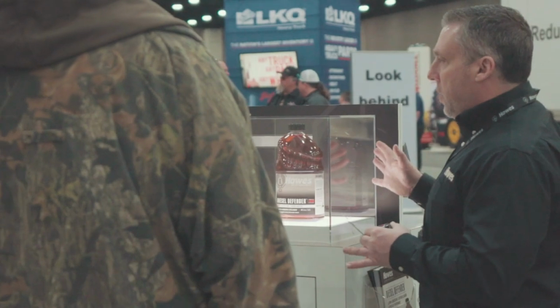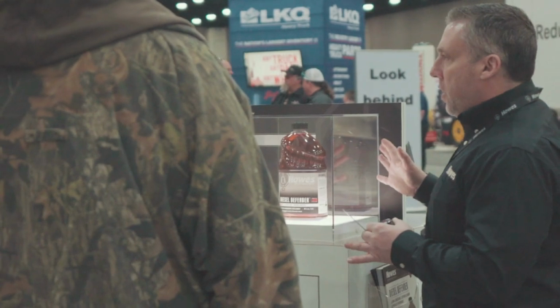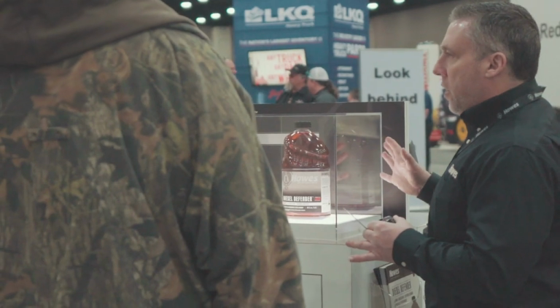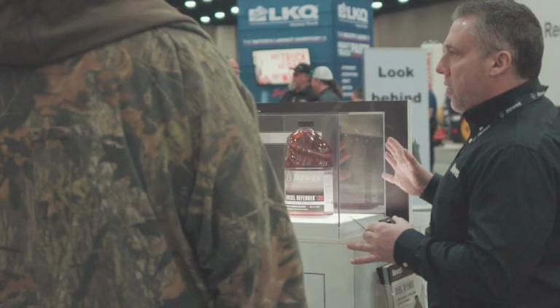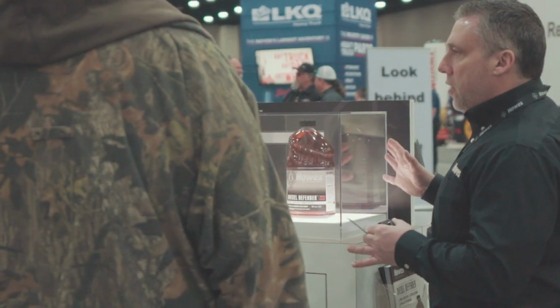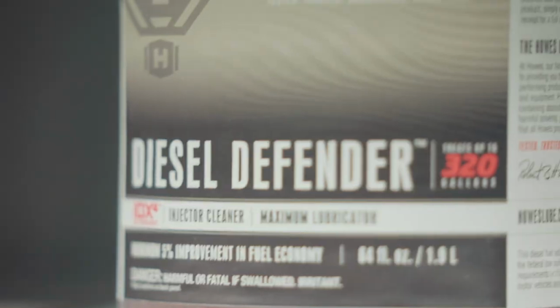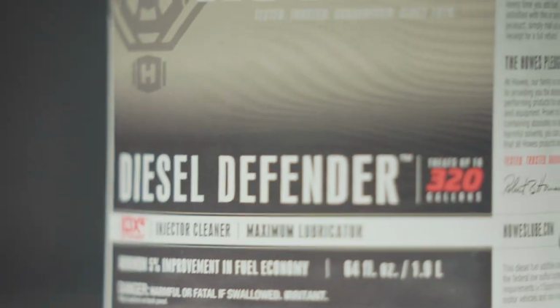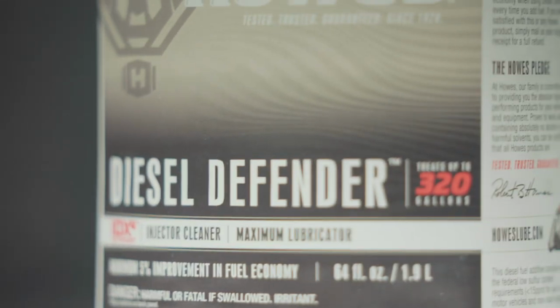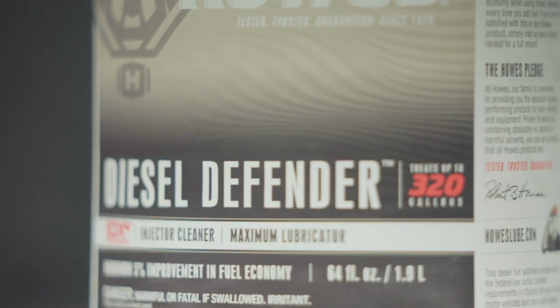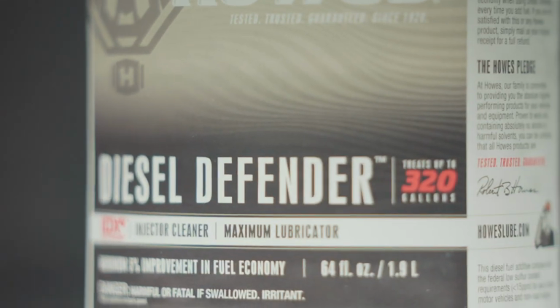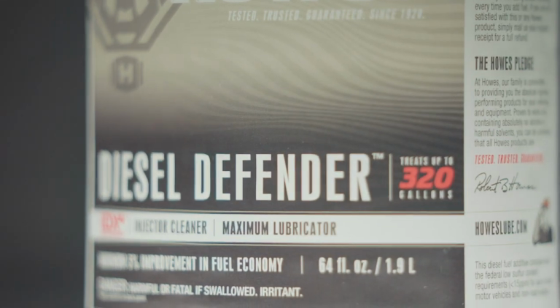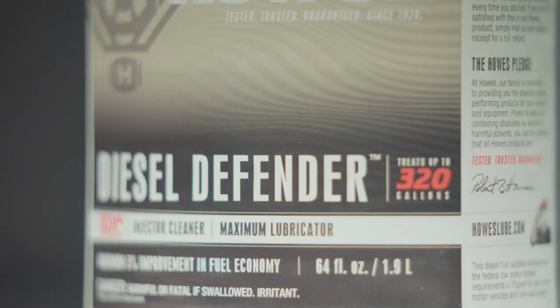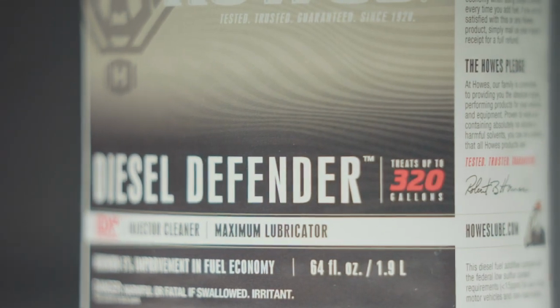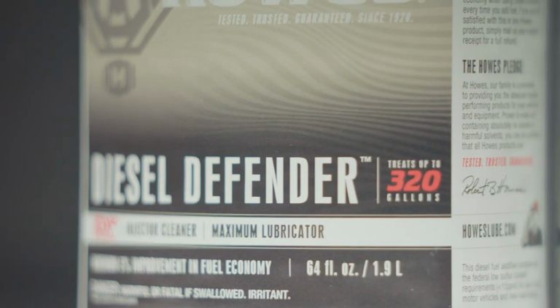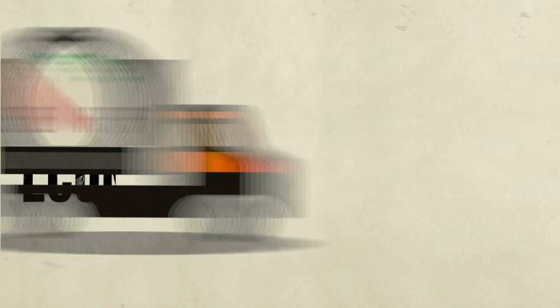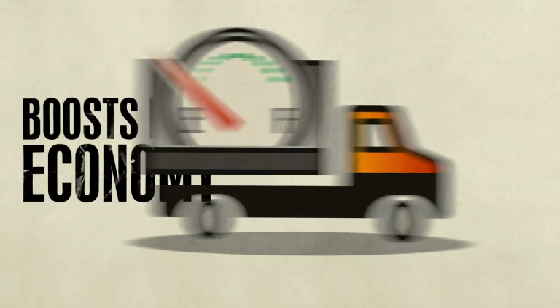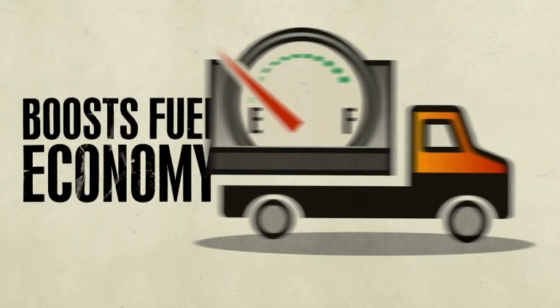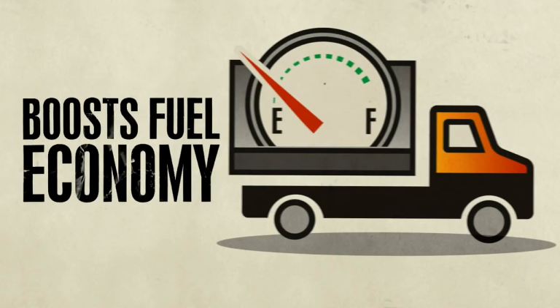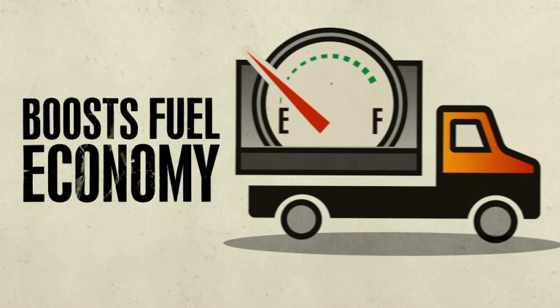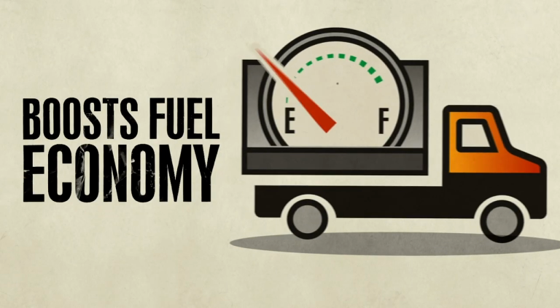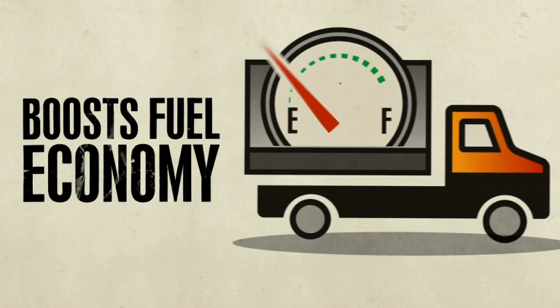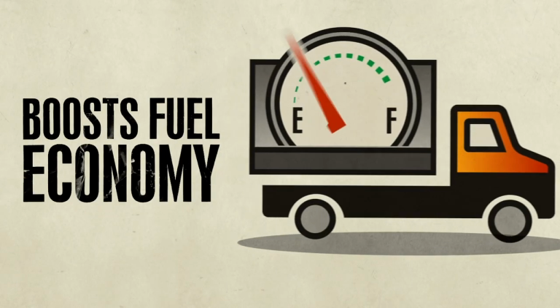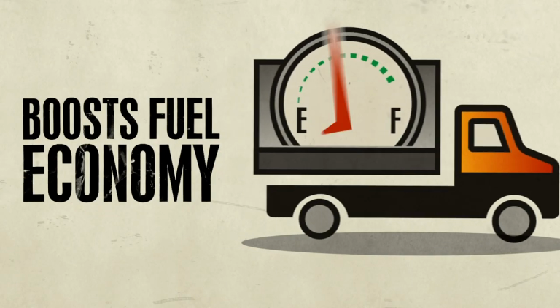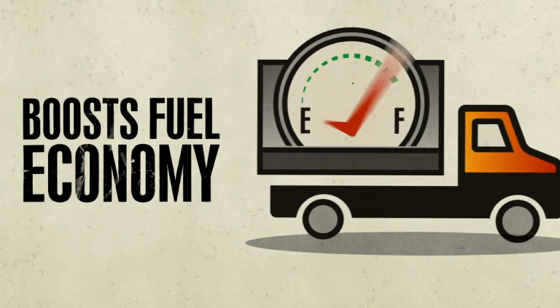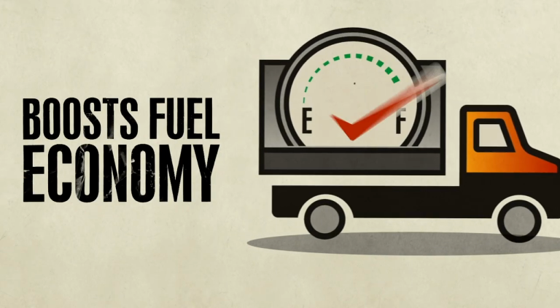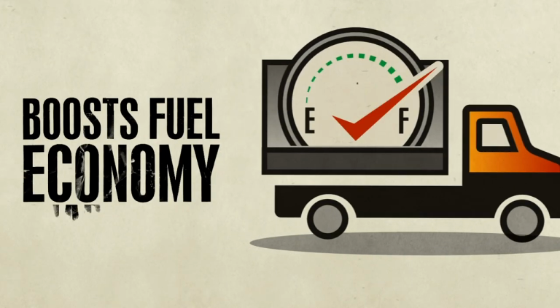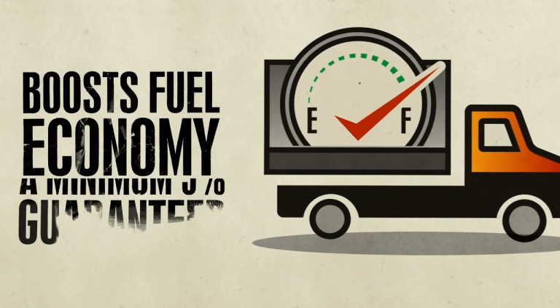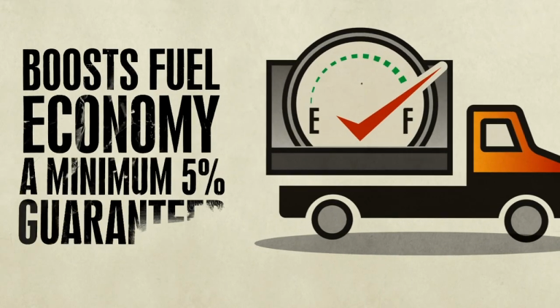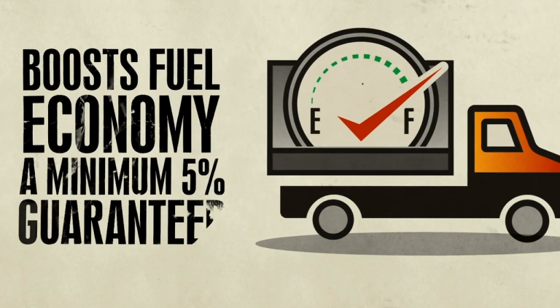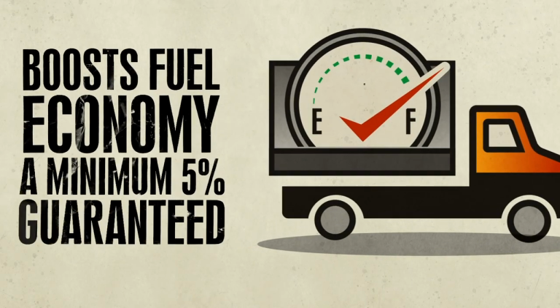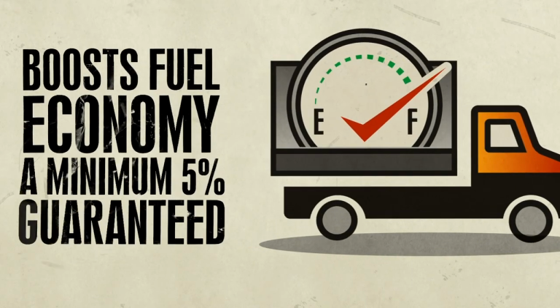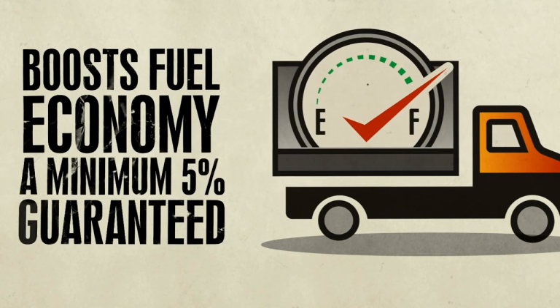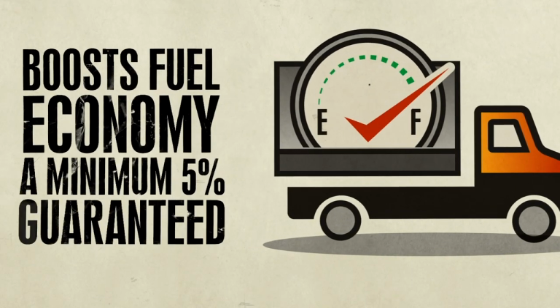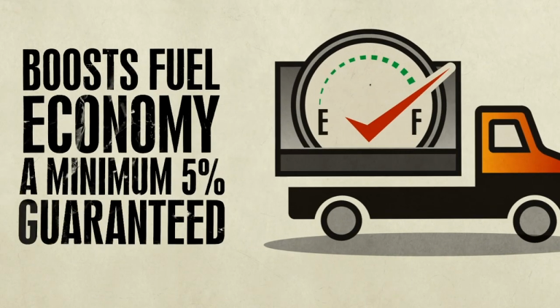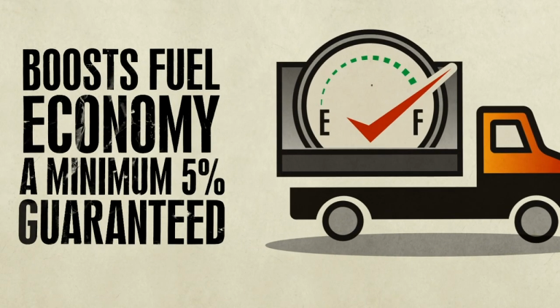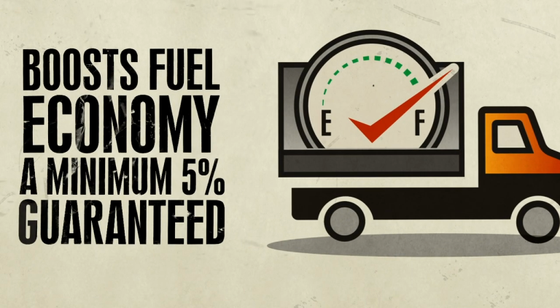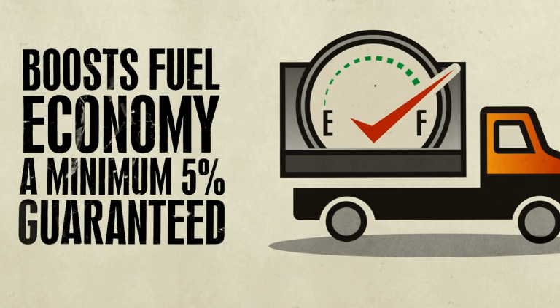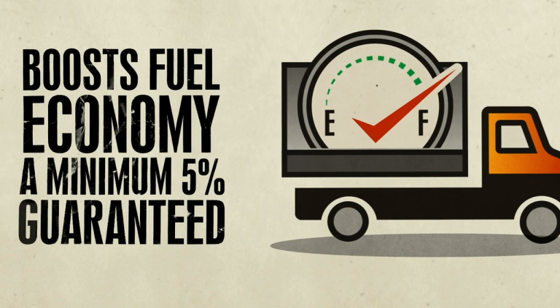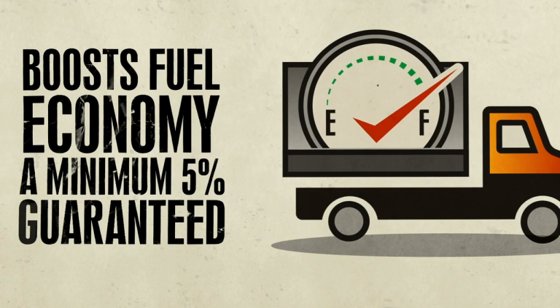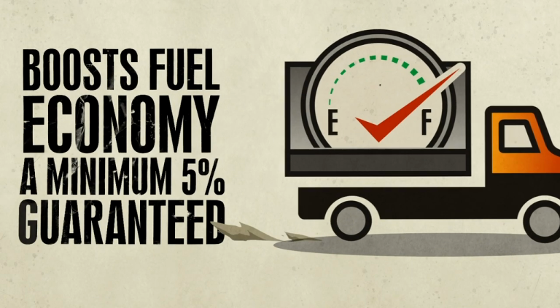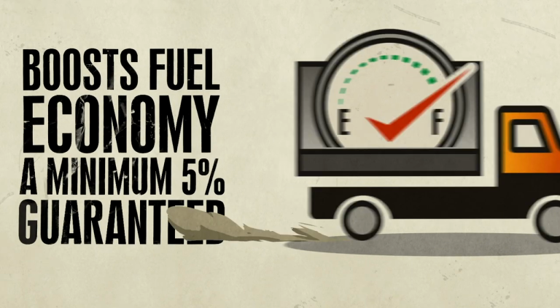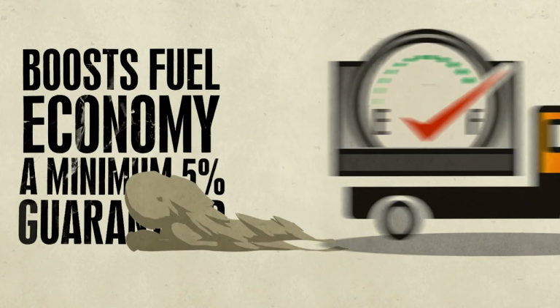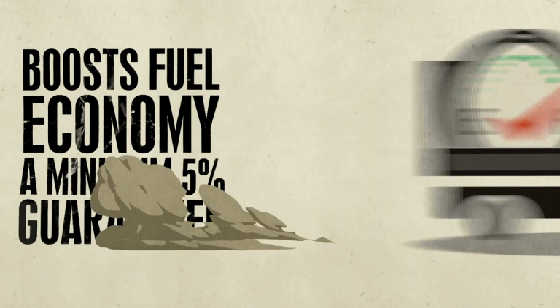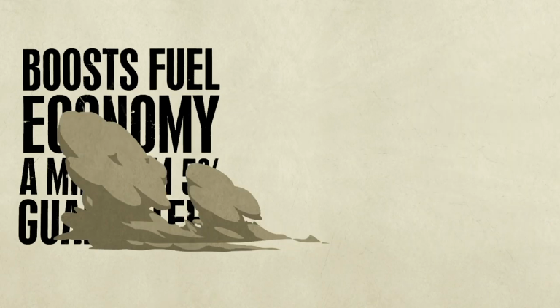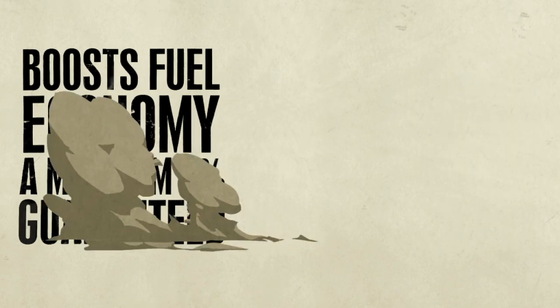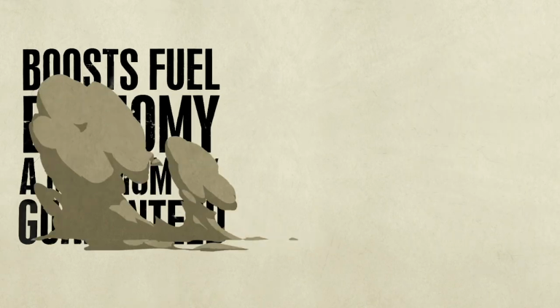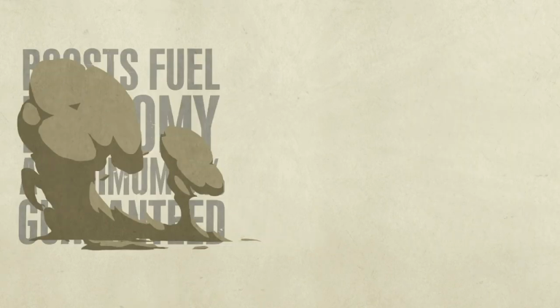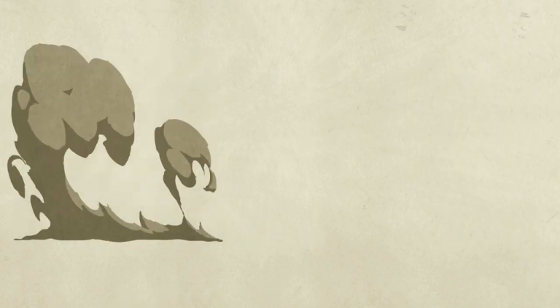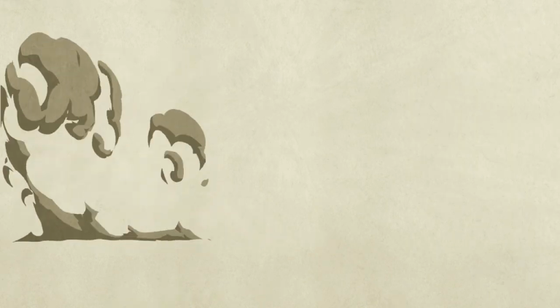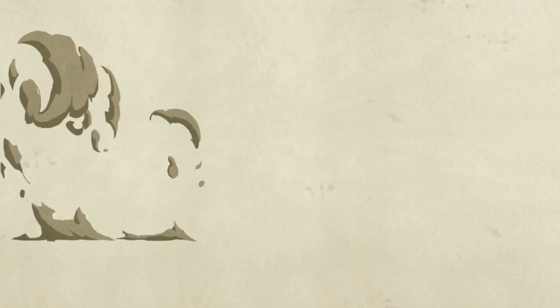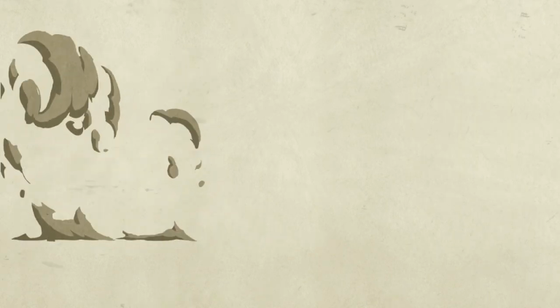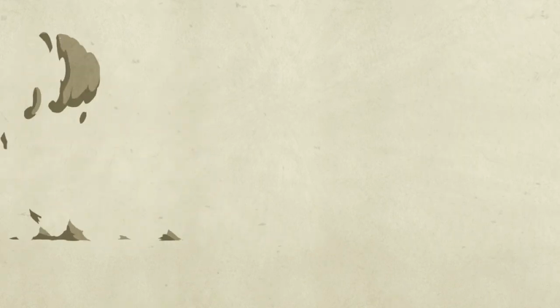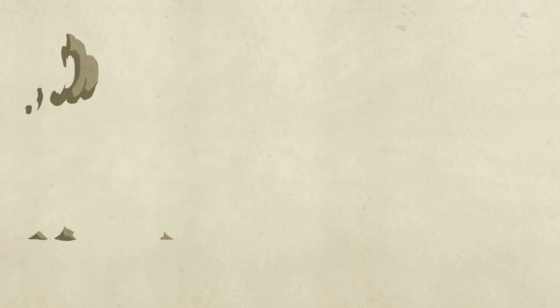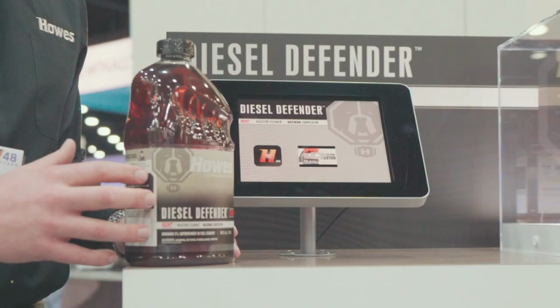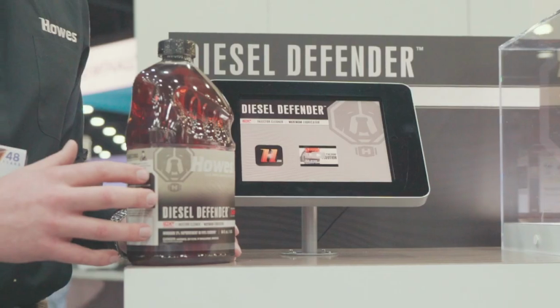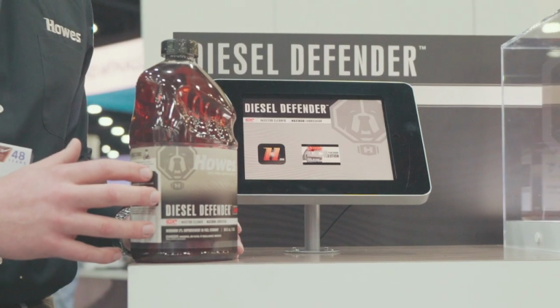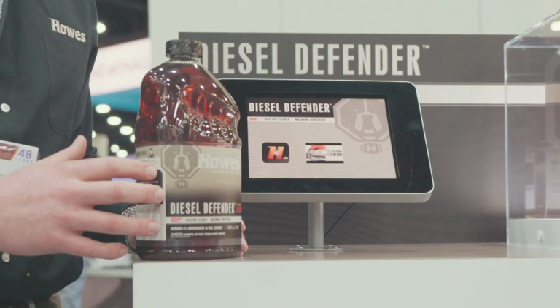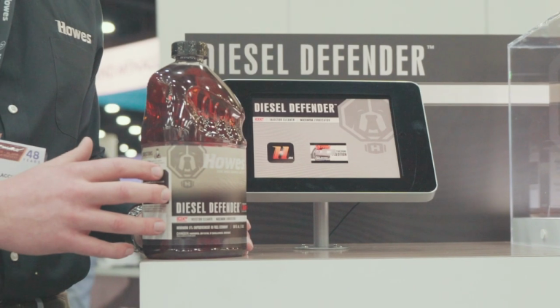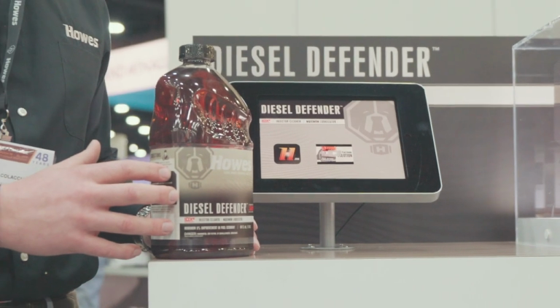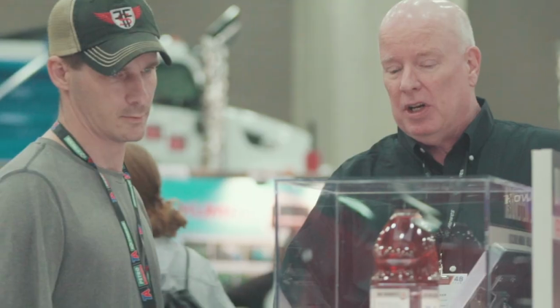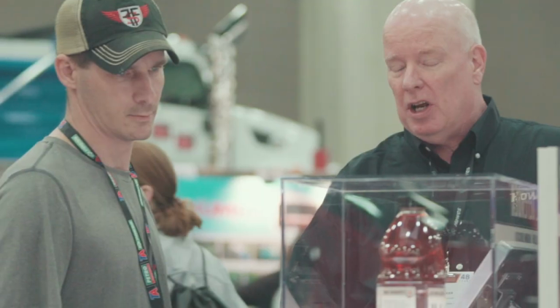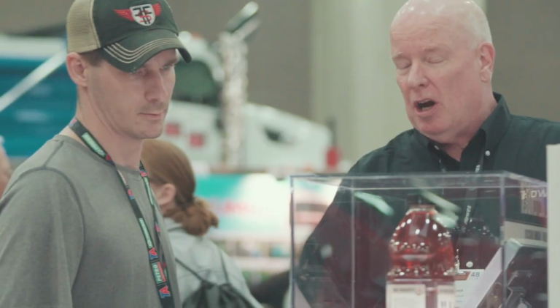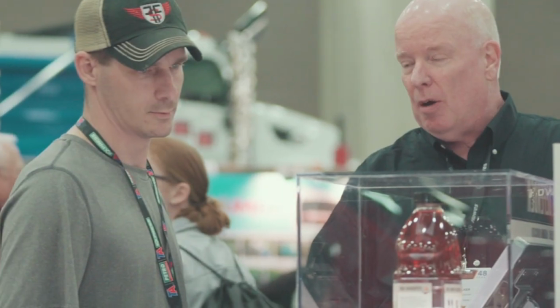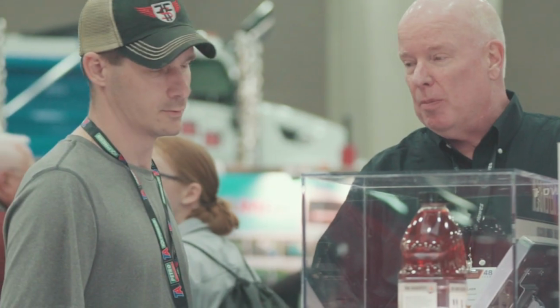That's why a product like Diesel Defender will give you a minimum 5% fuel diesel economy — guaranteed — with new Houzz Diesel Defender.